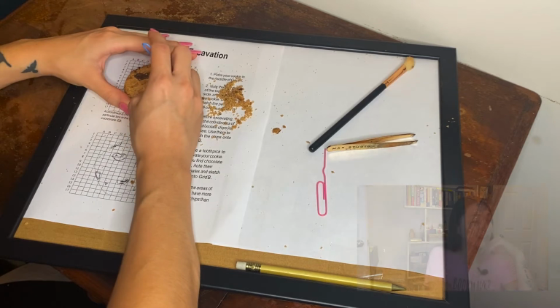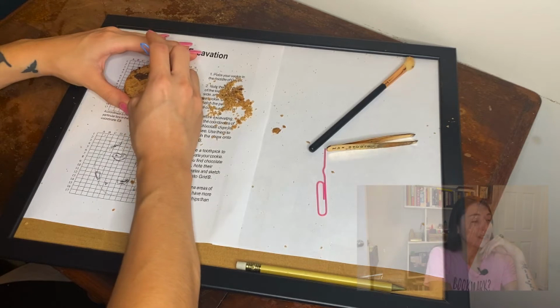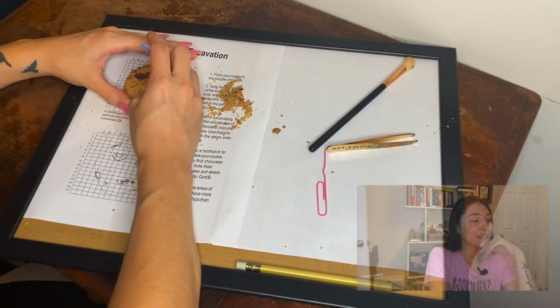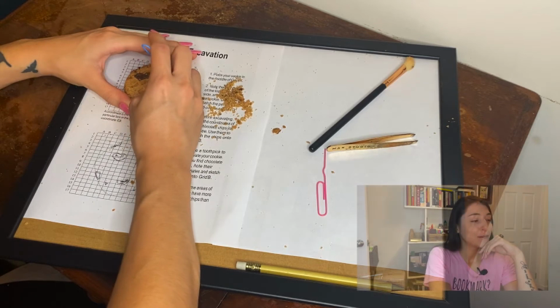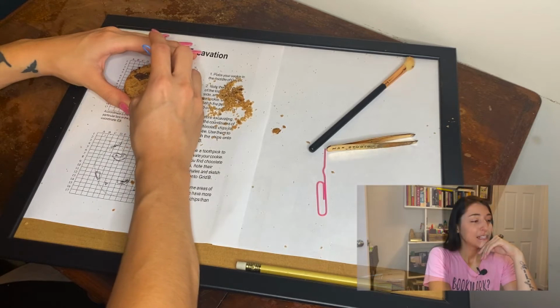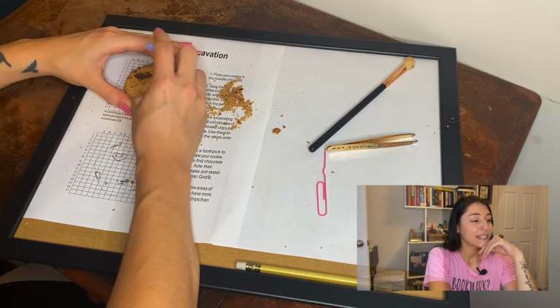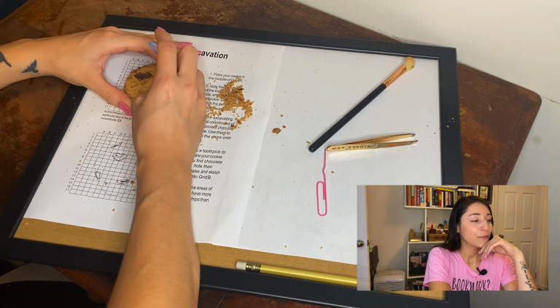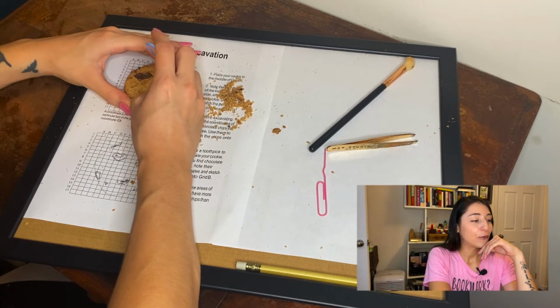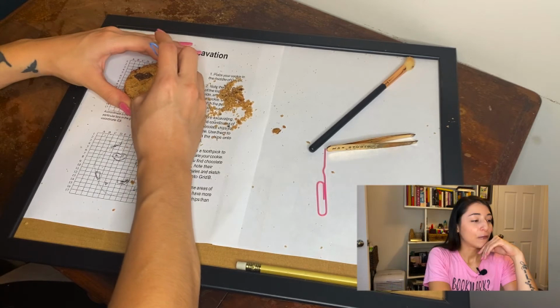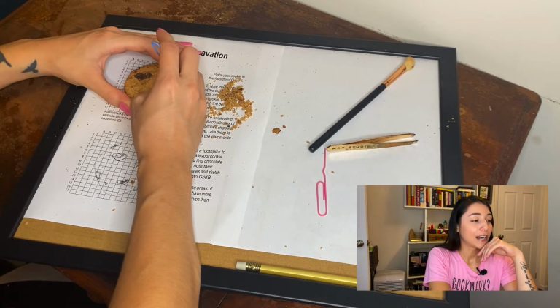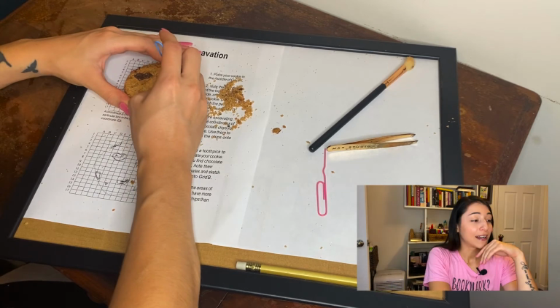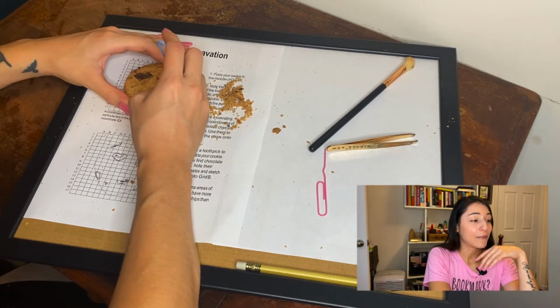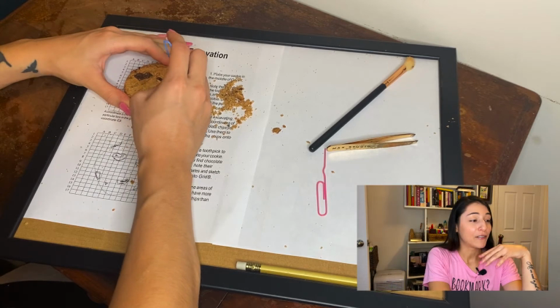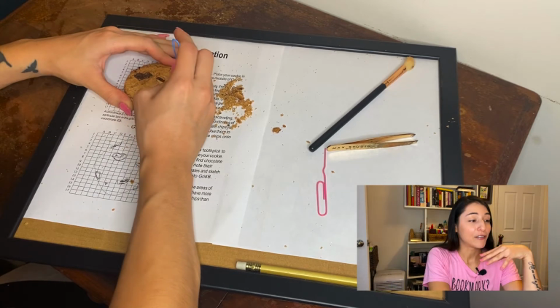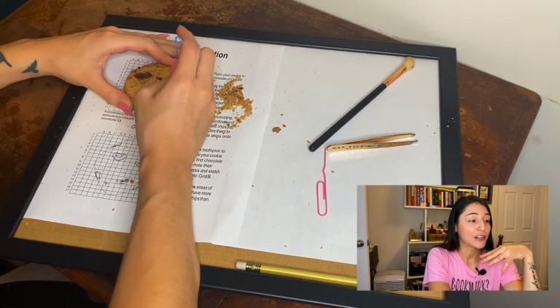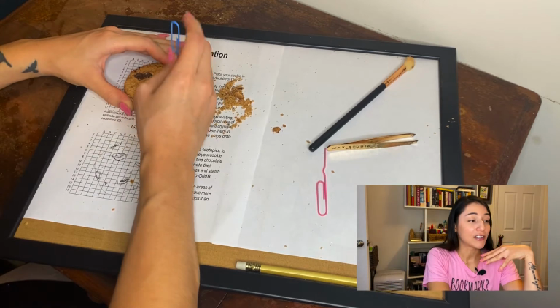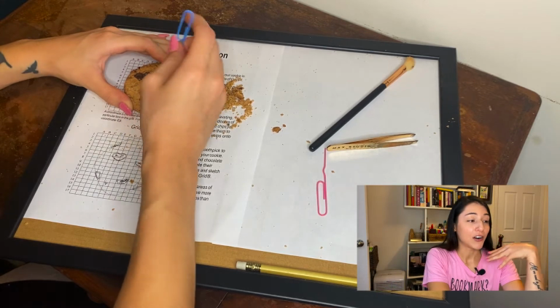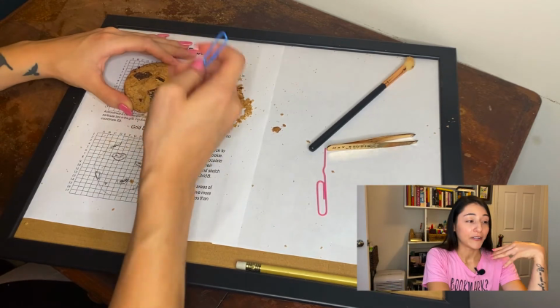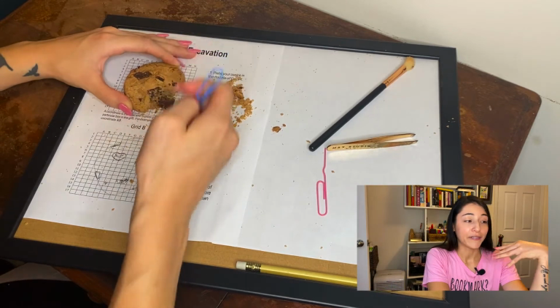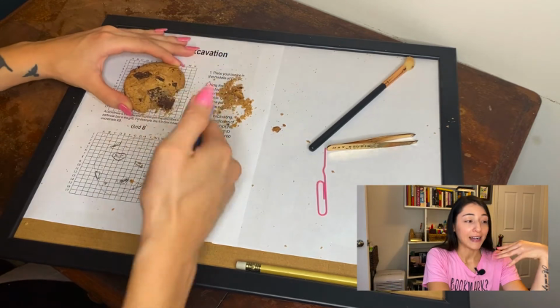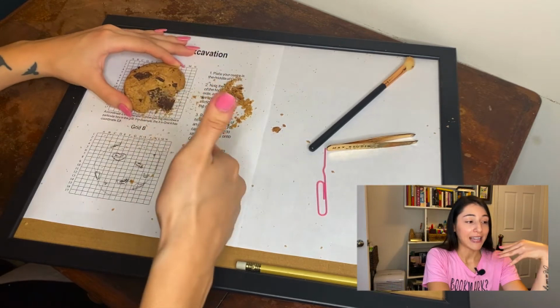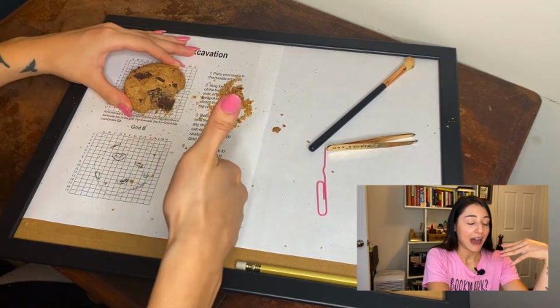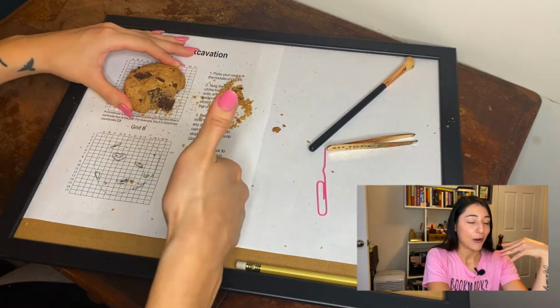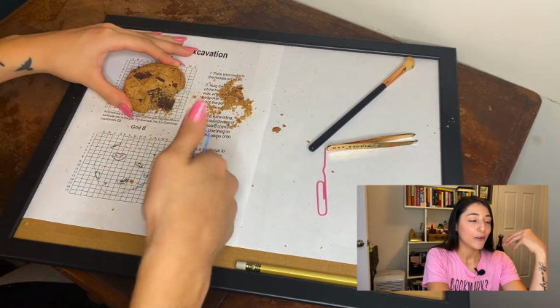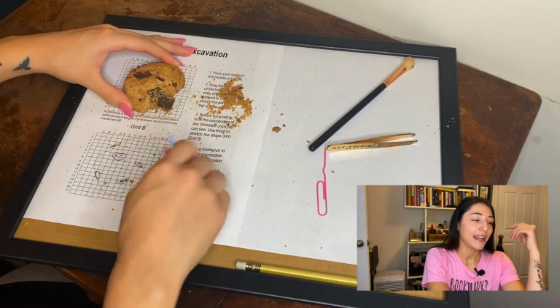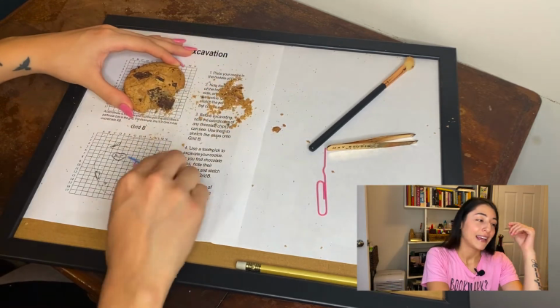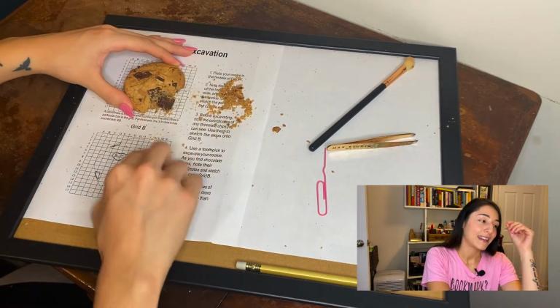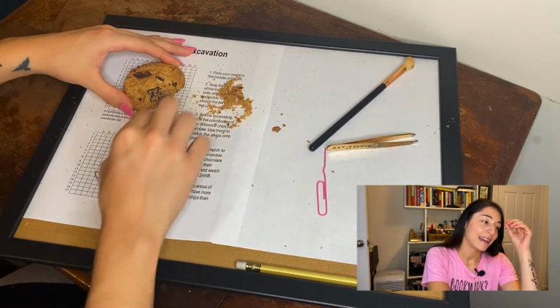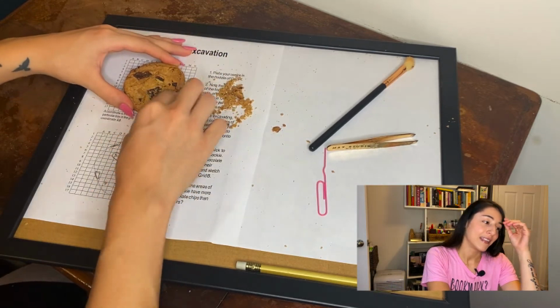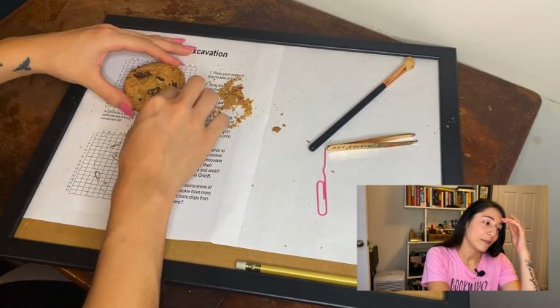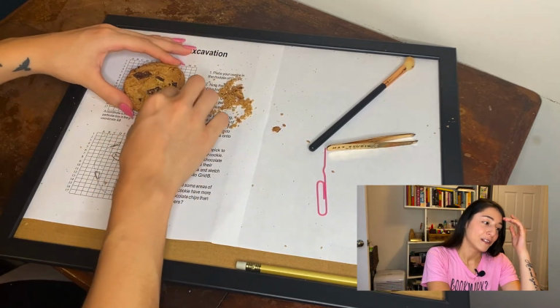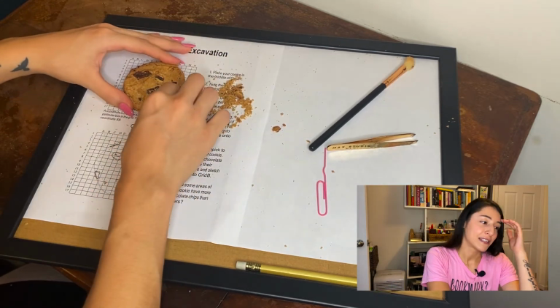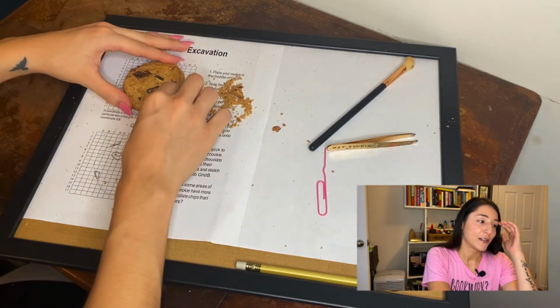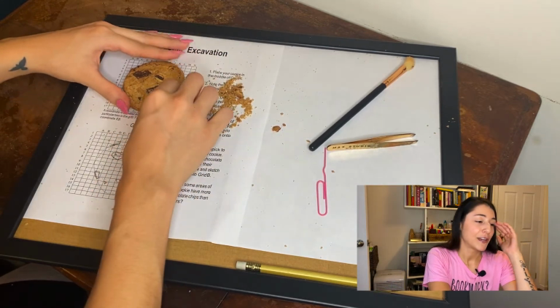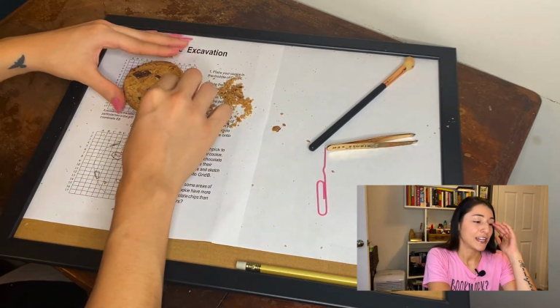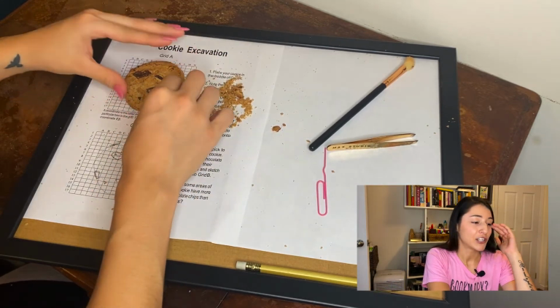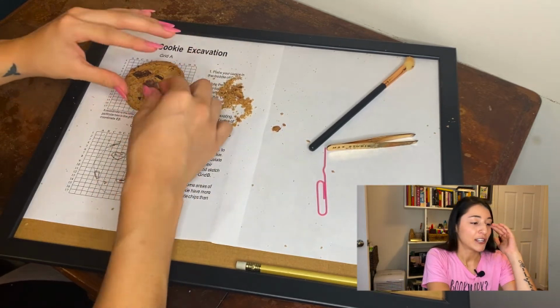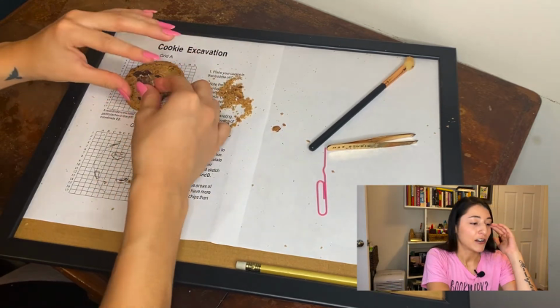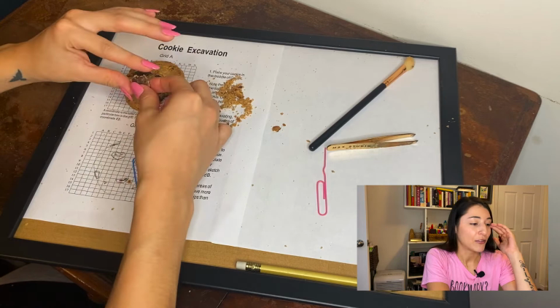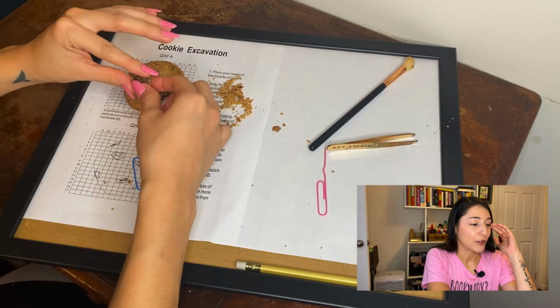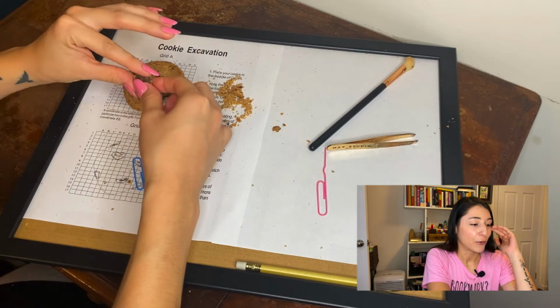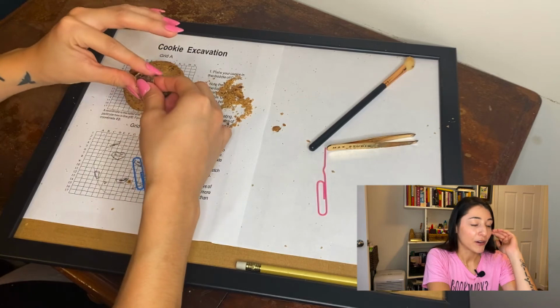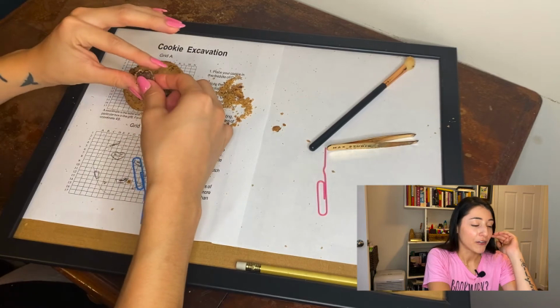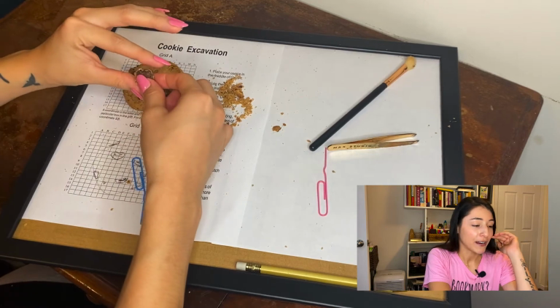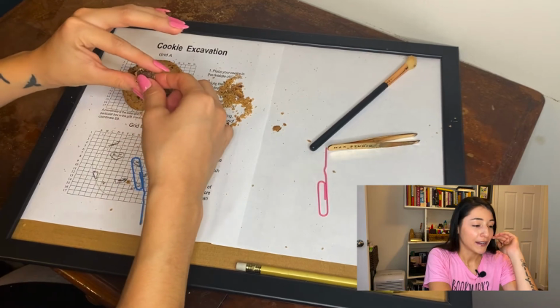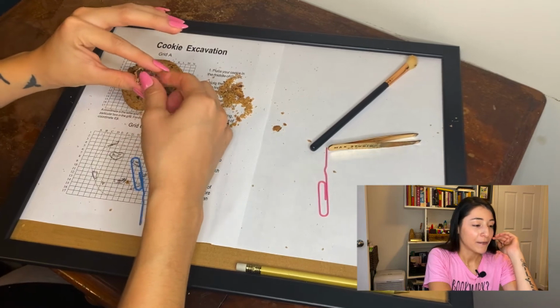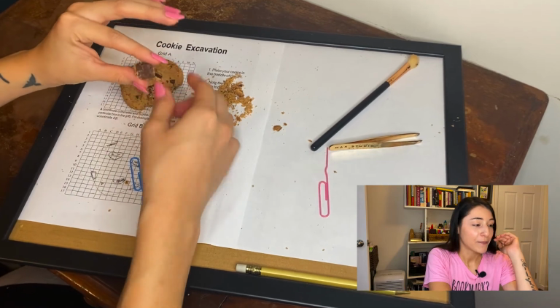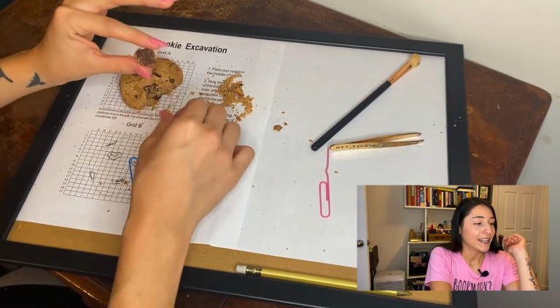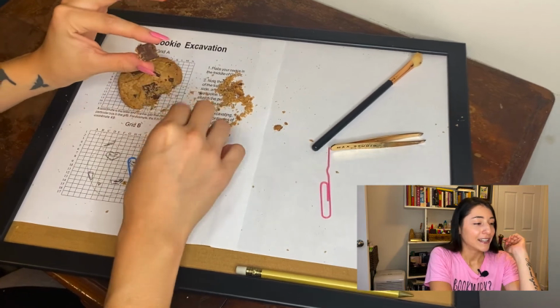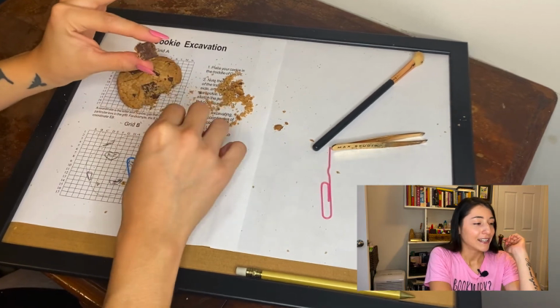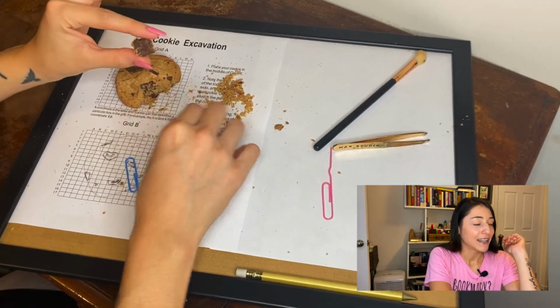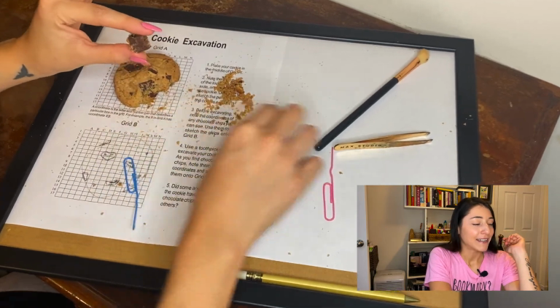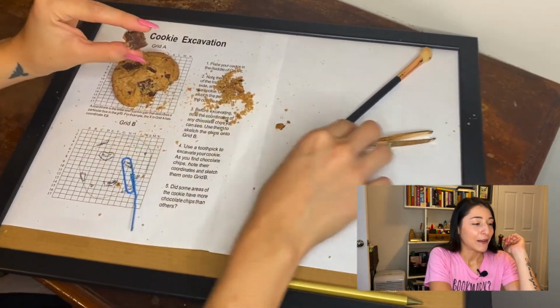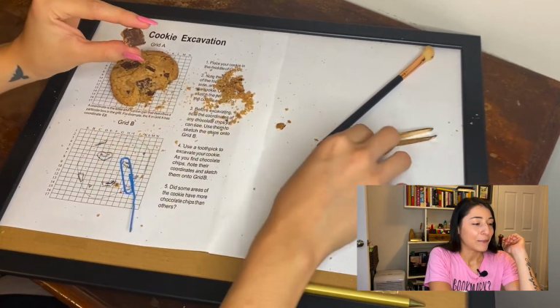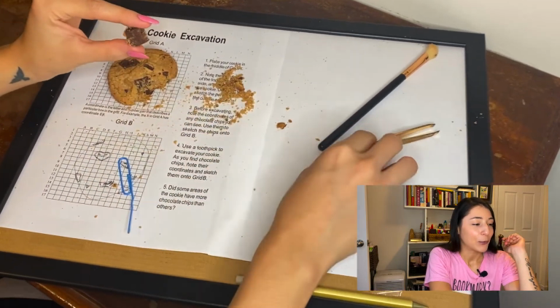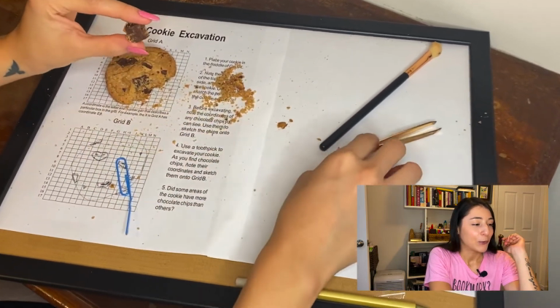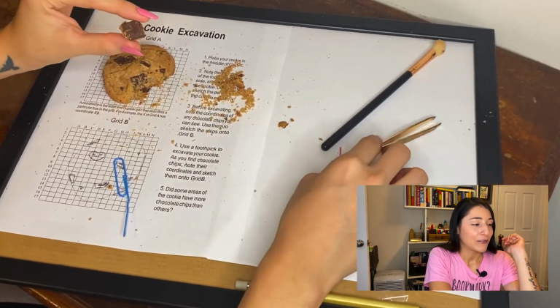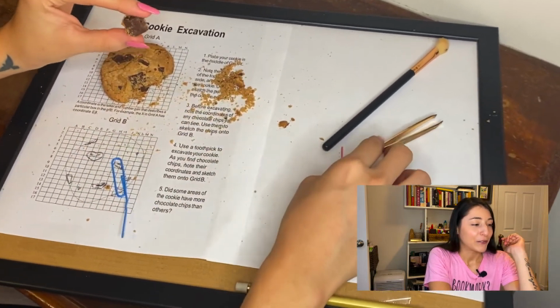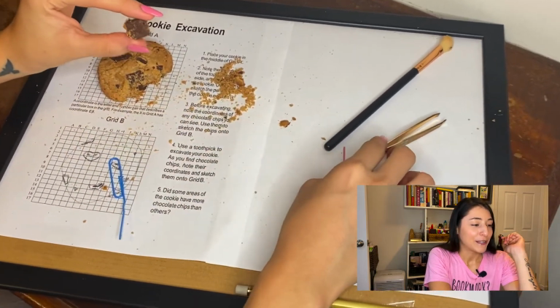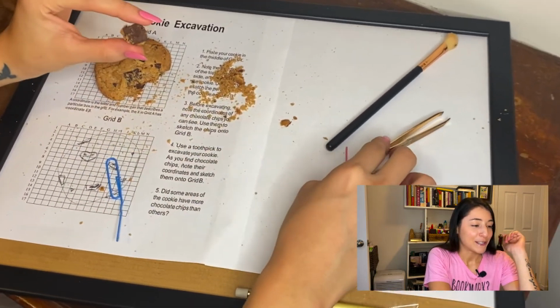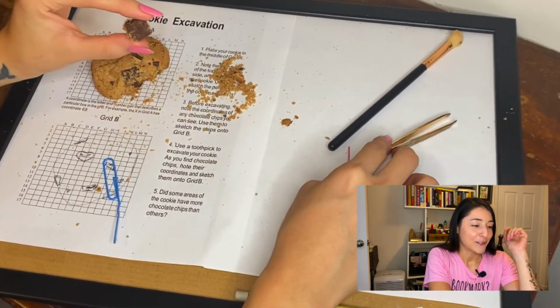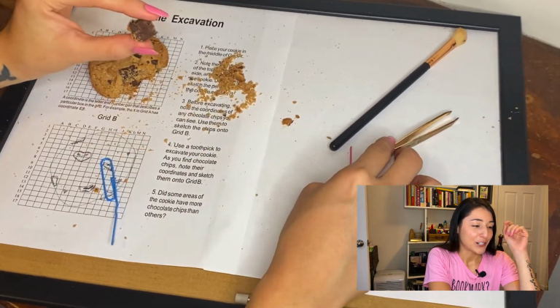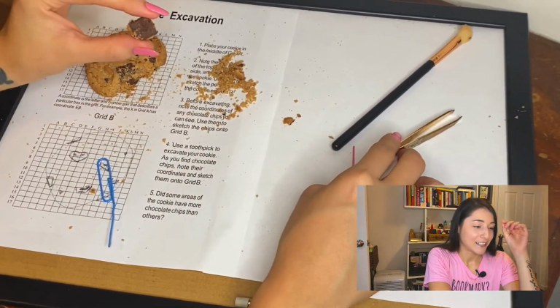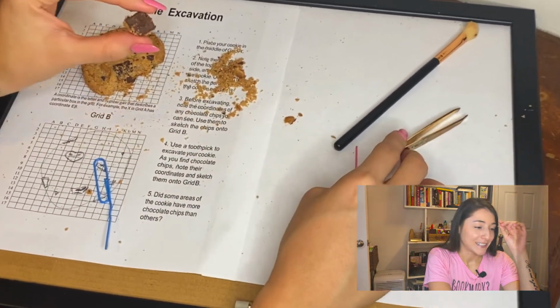So this is the point where I got my first artifact out and I labeled its location on the lower grid. Look at that beautiful piece of chocolate.